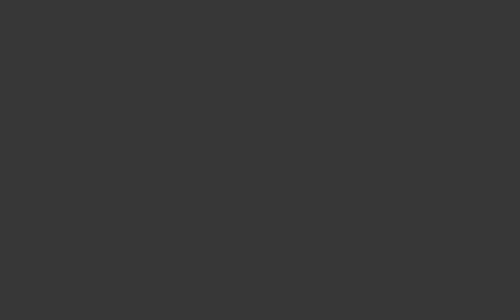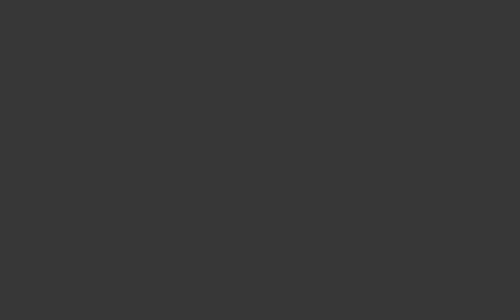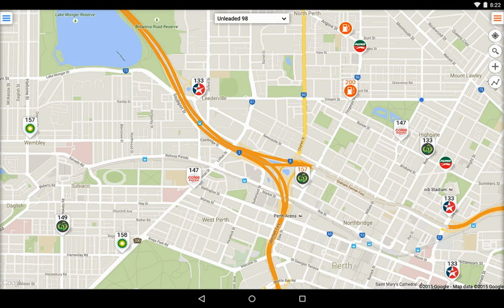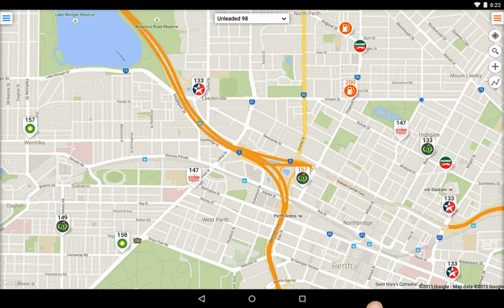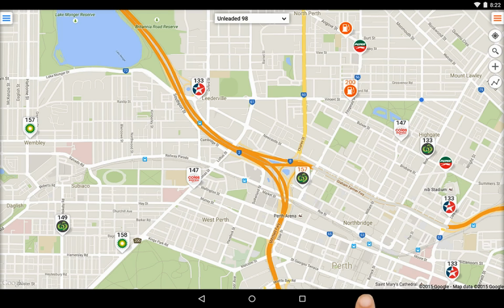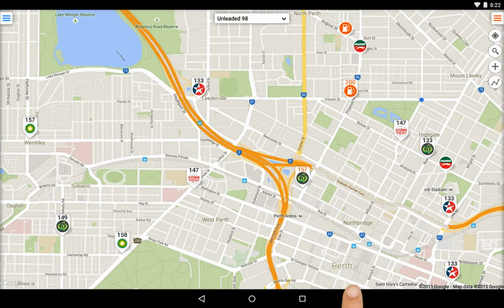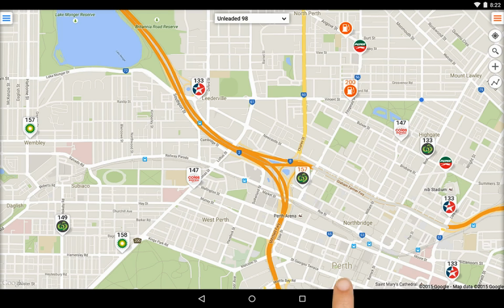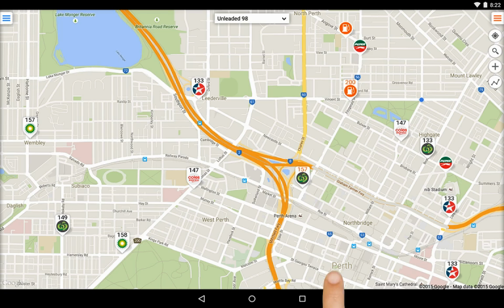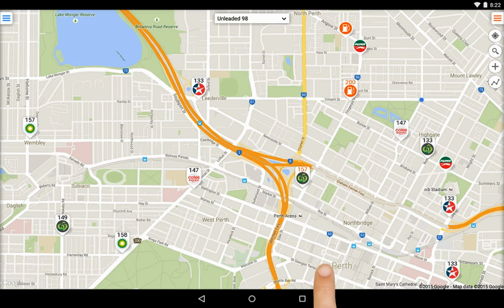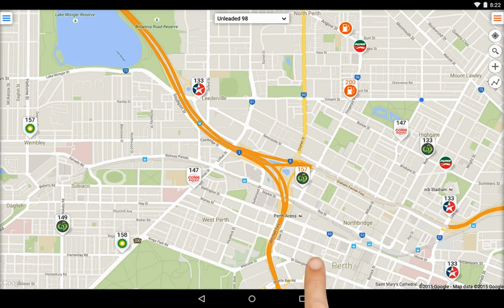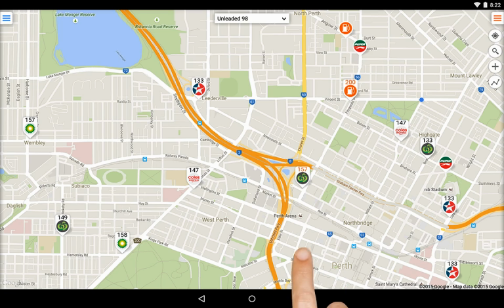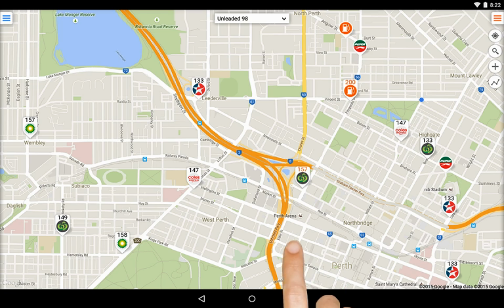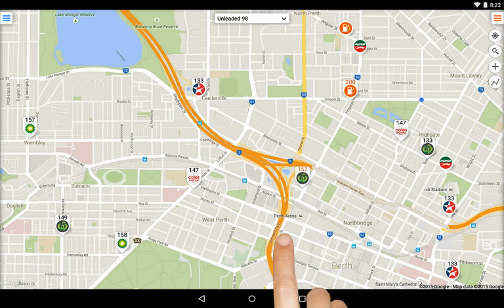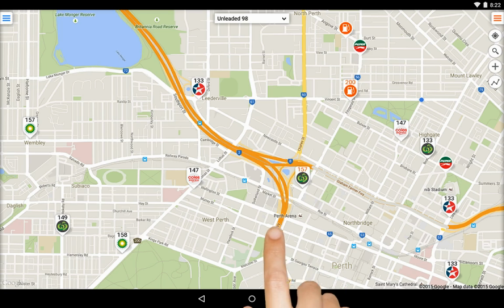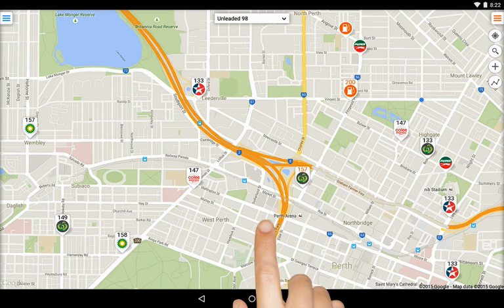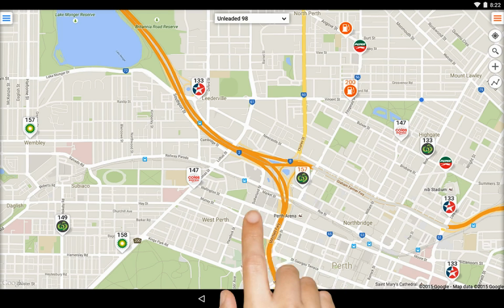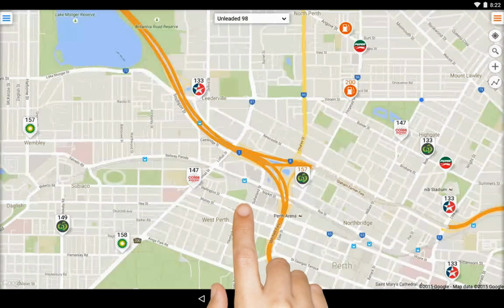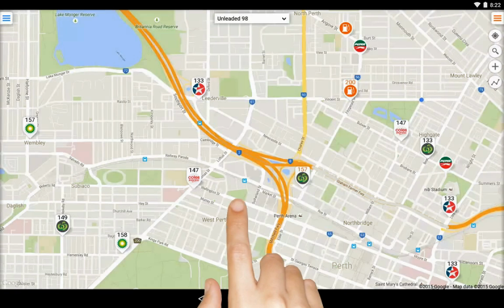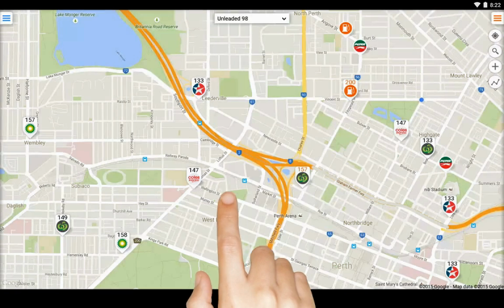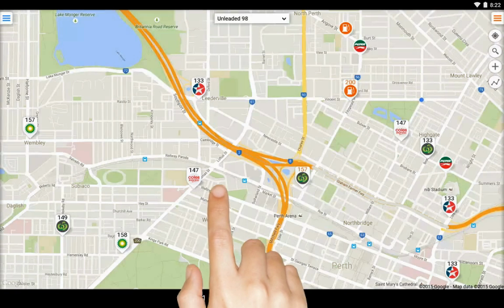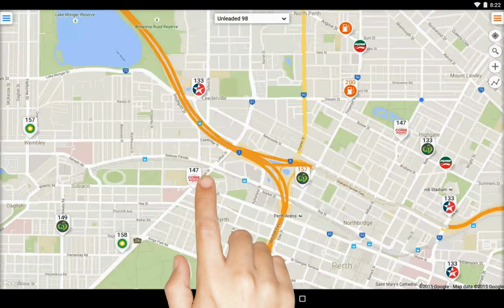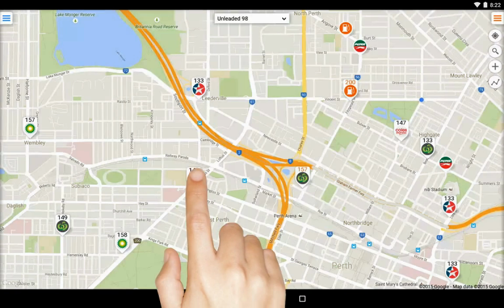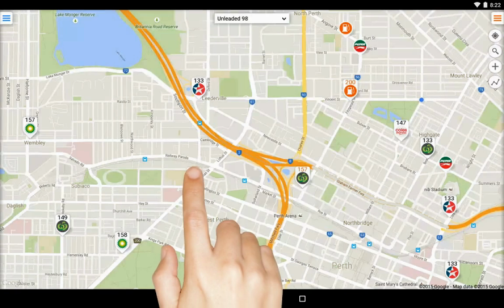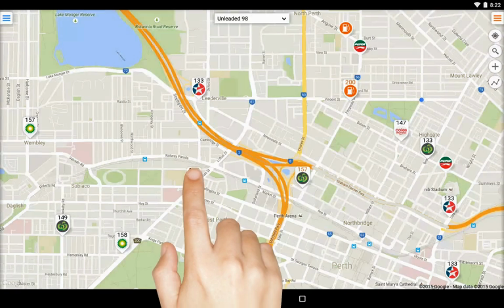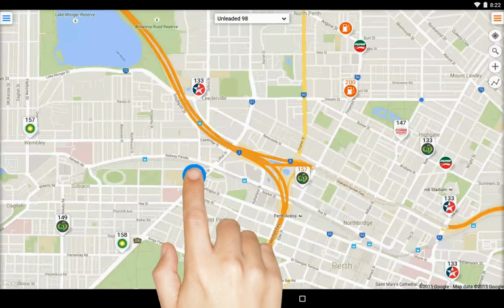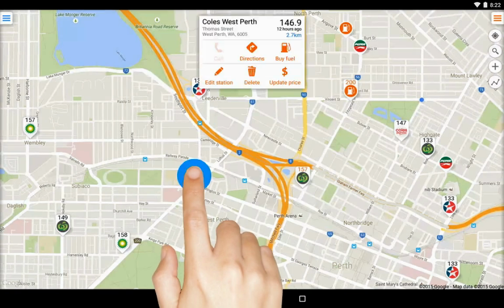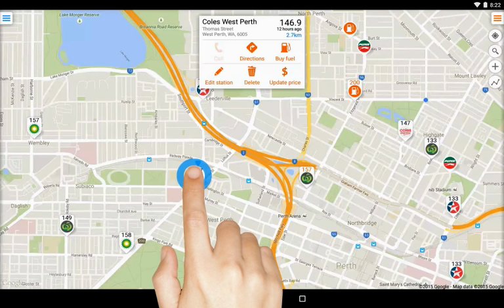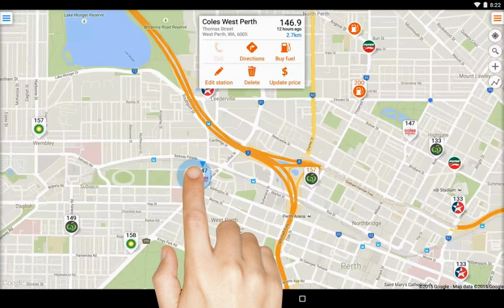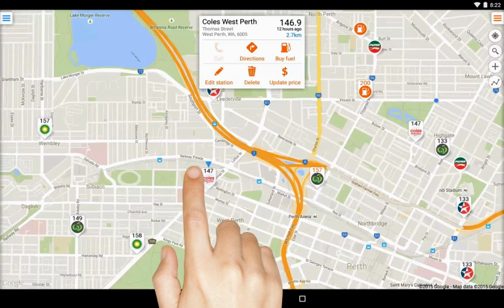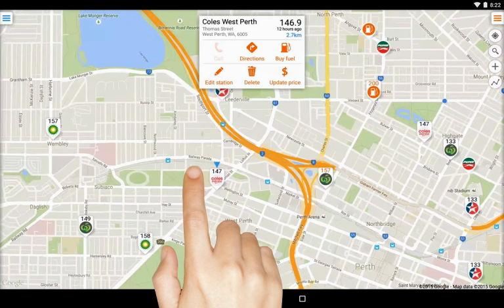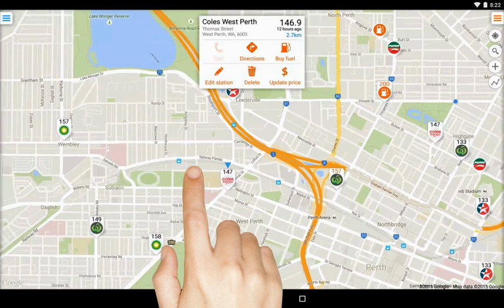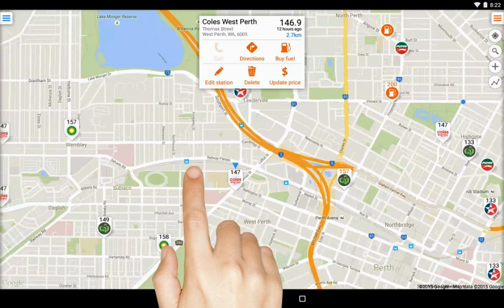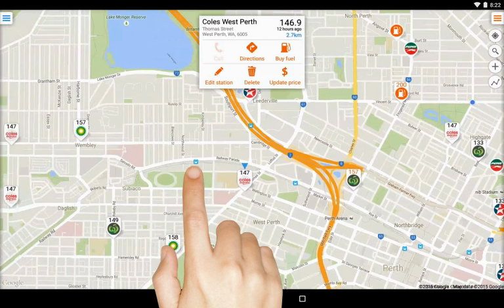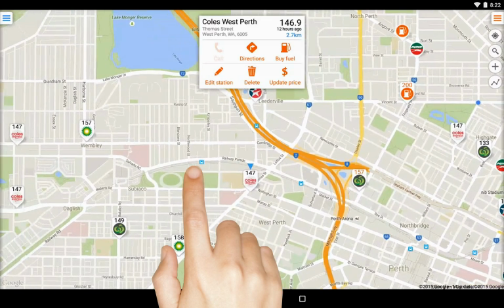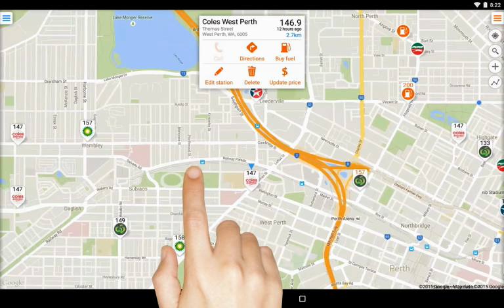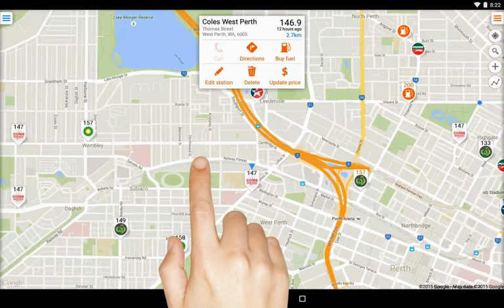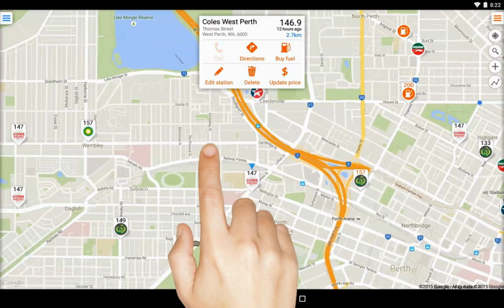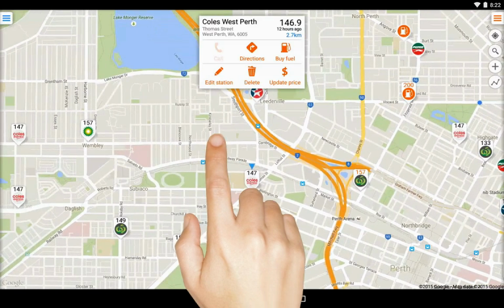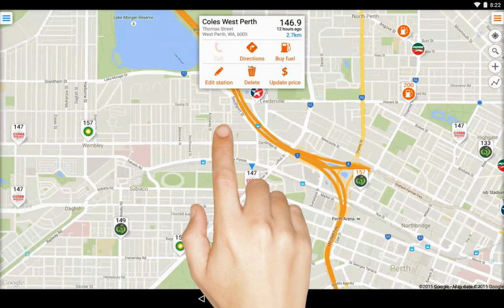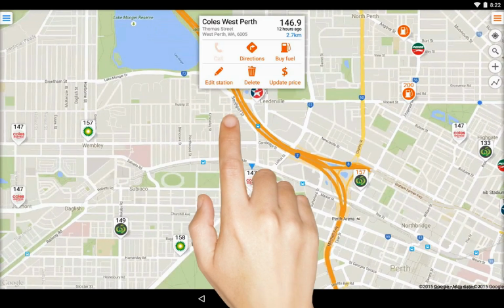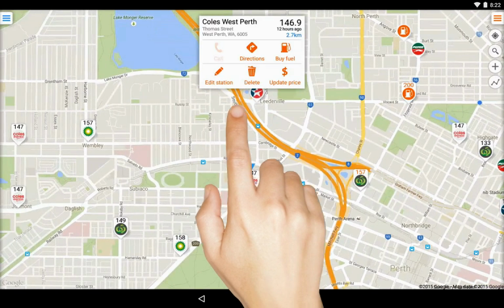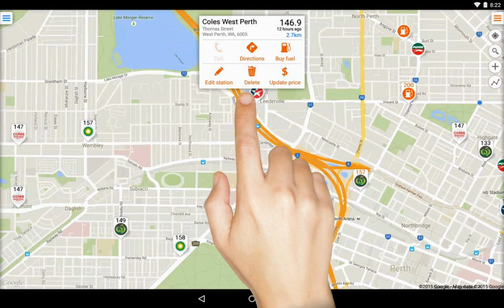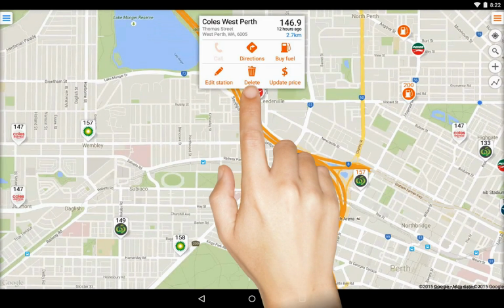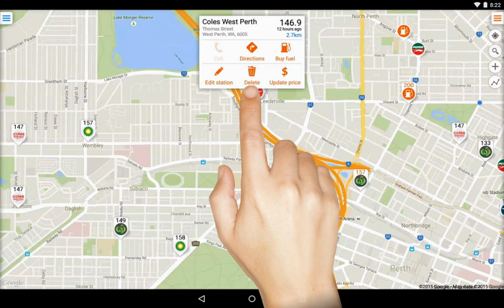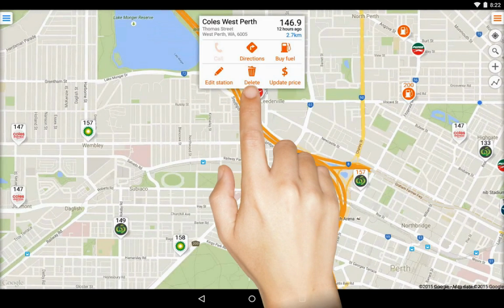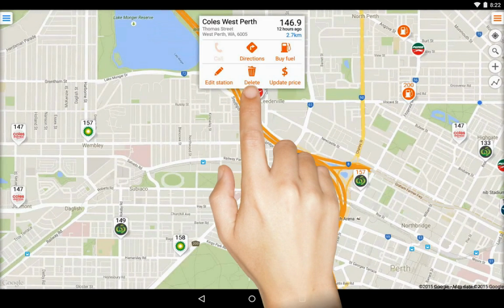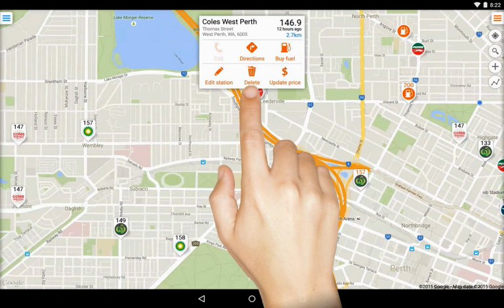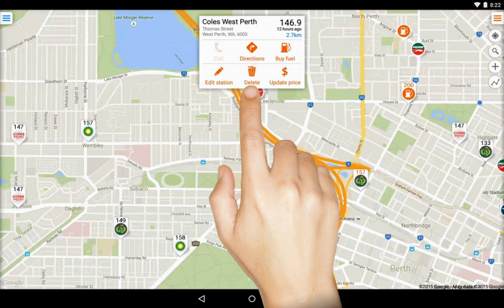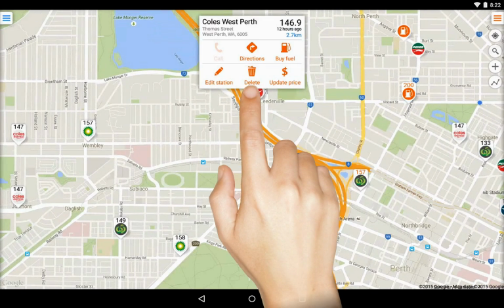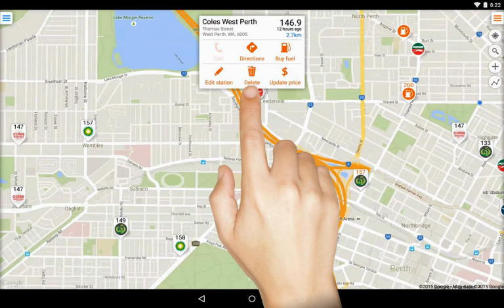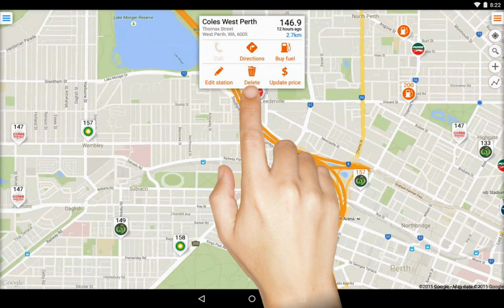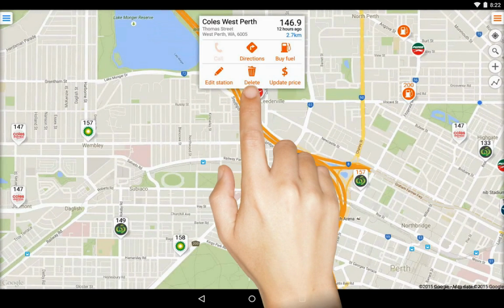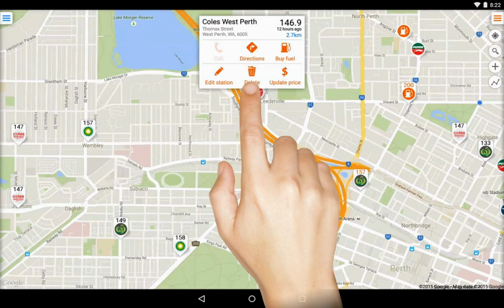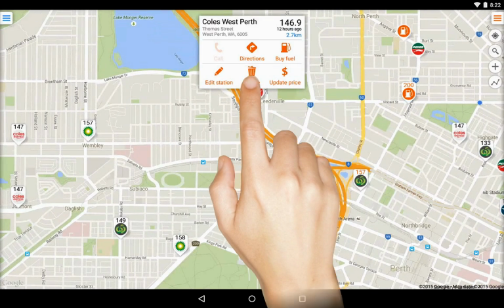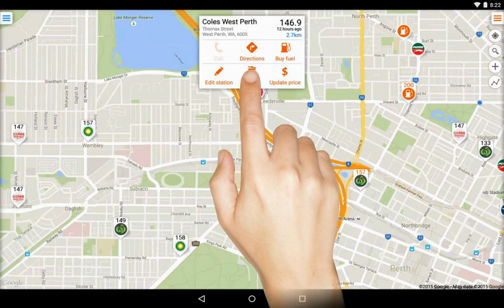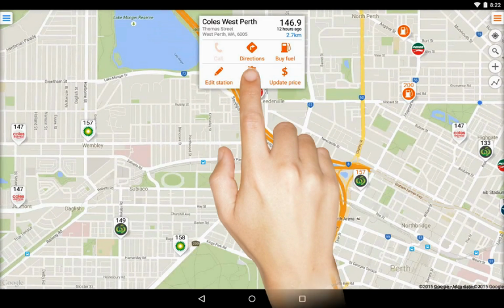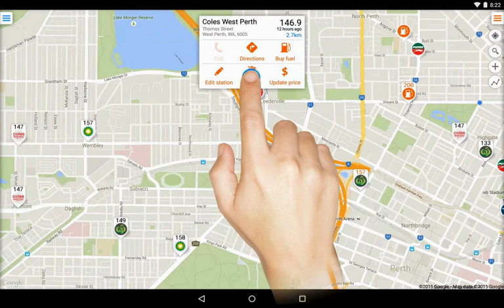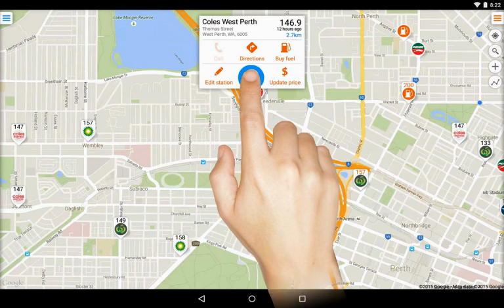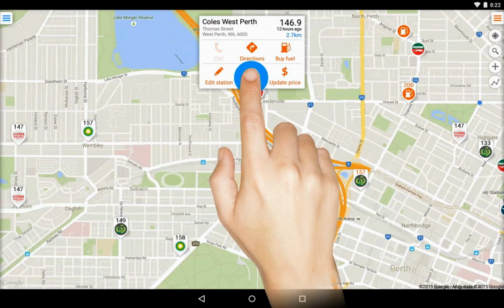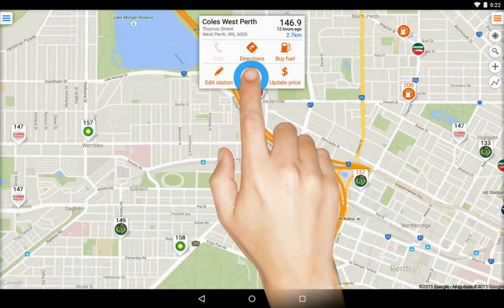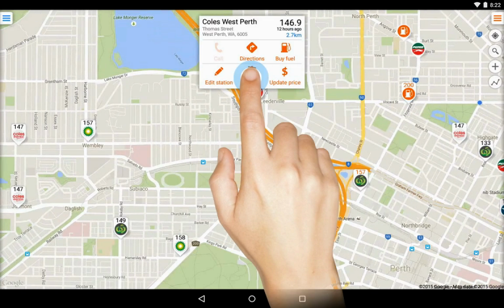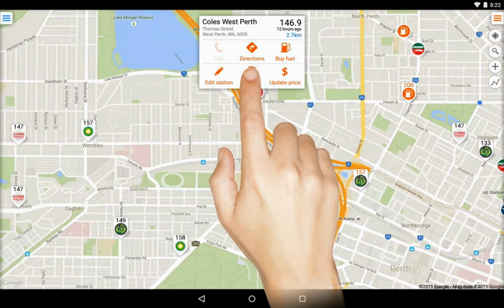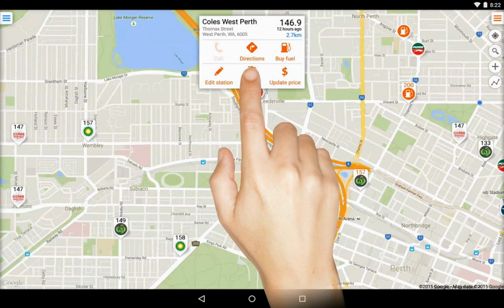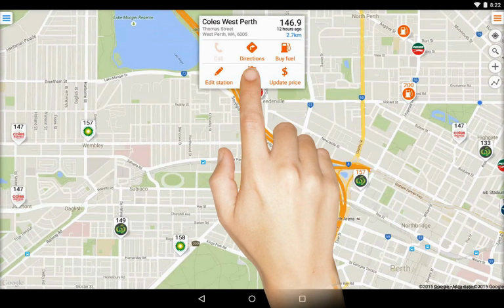If you find a station listed in FuelMap which does not actually exist, then you can touch the delete station button here.